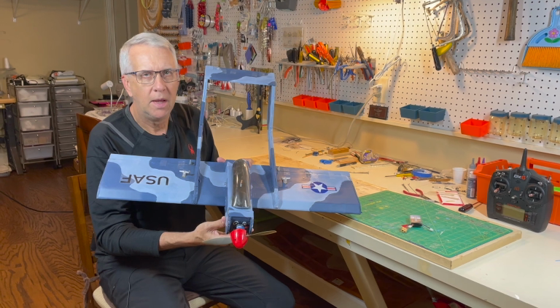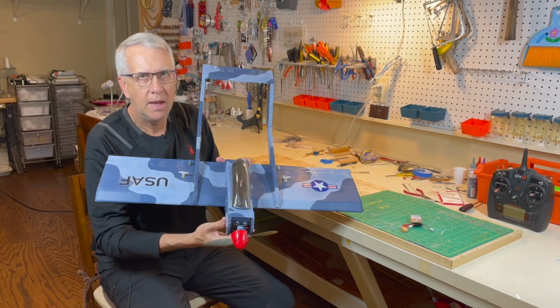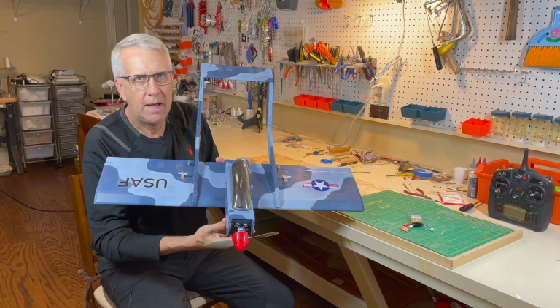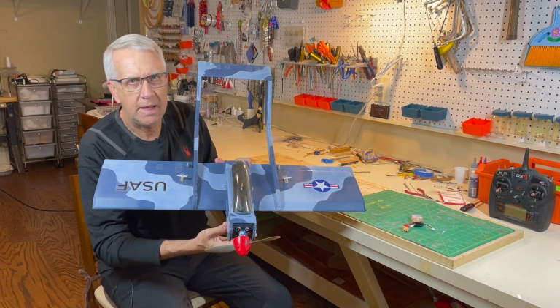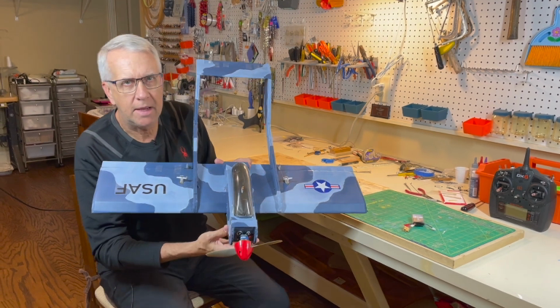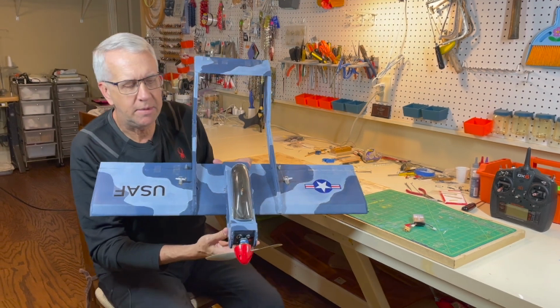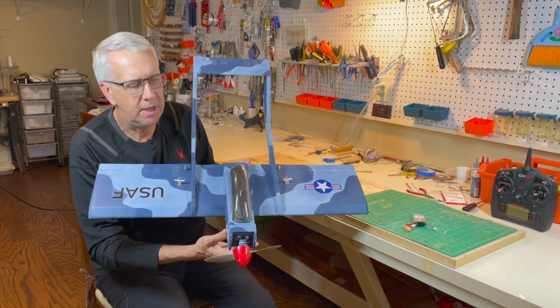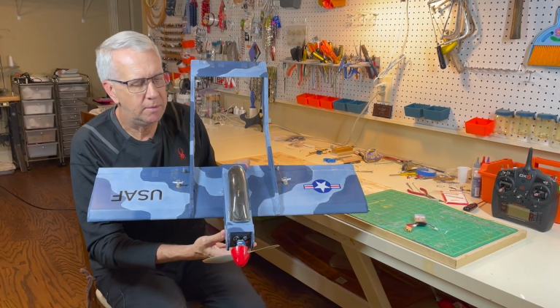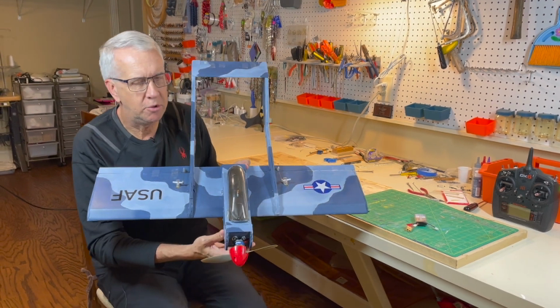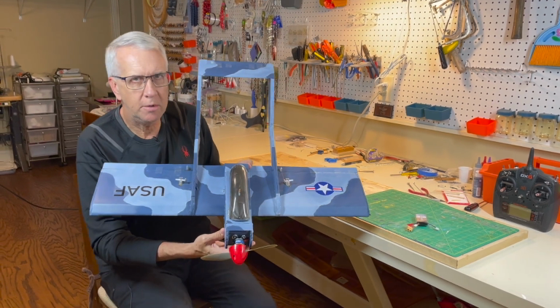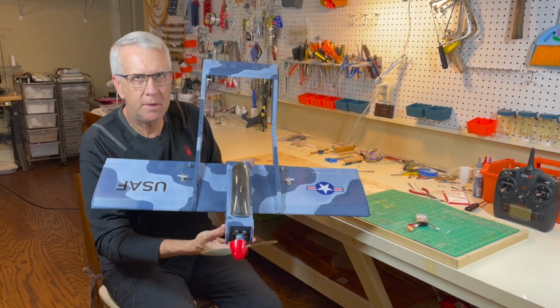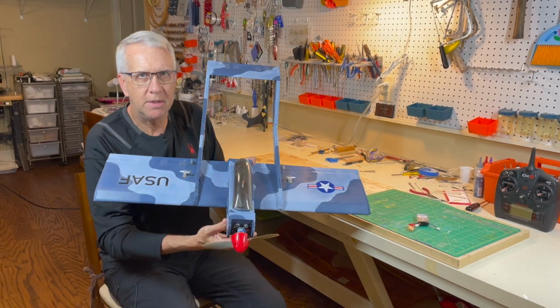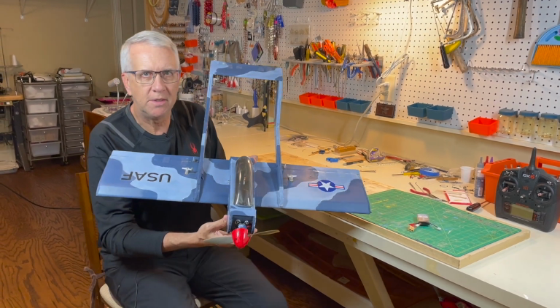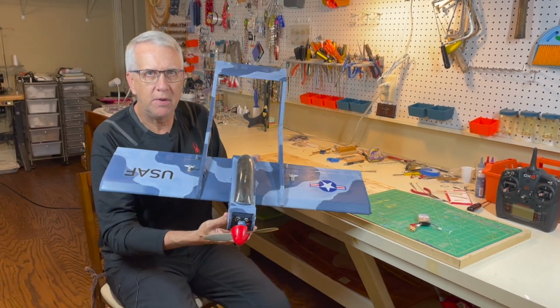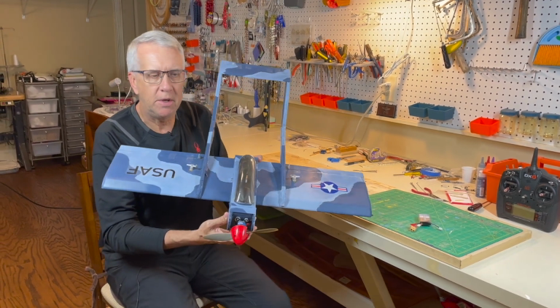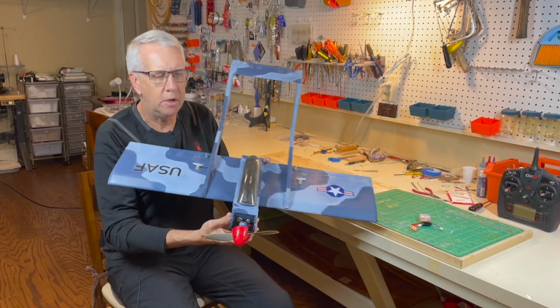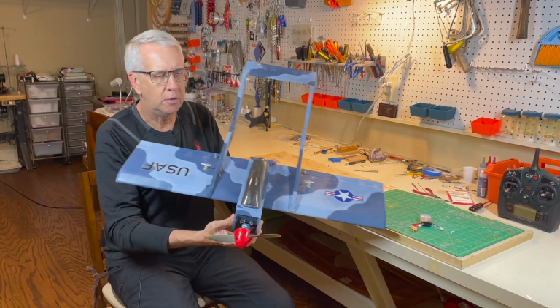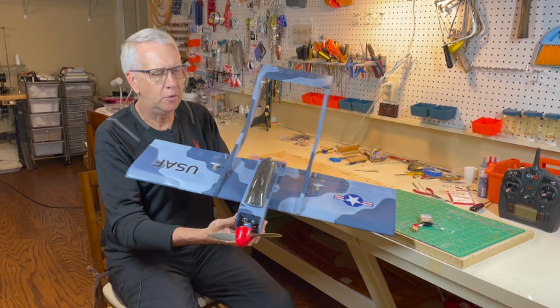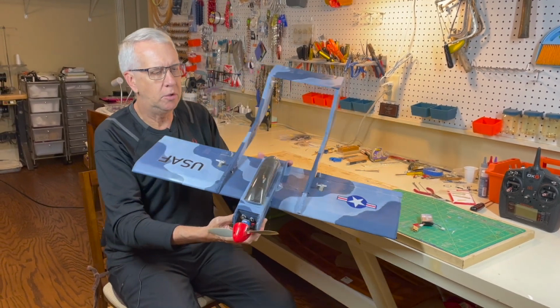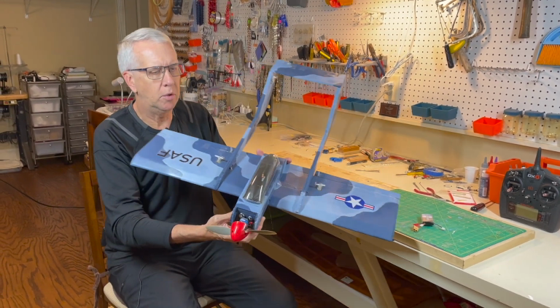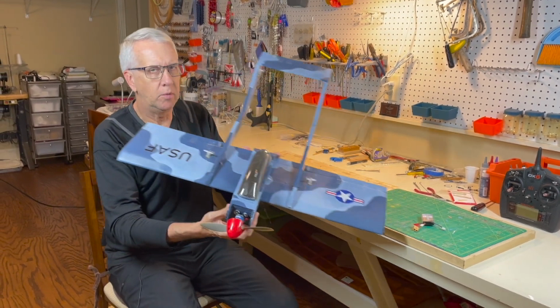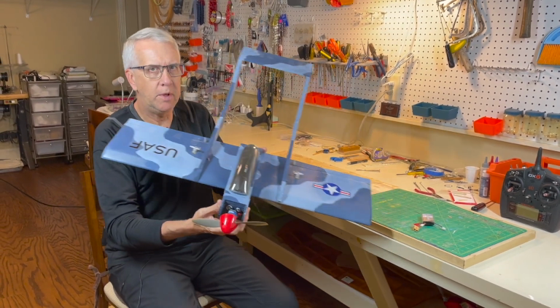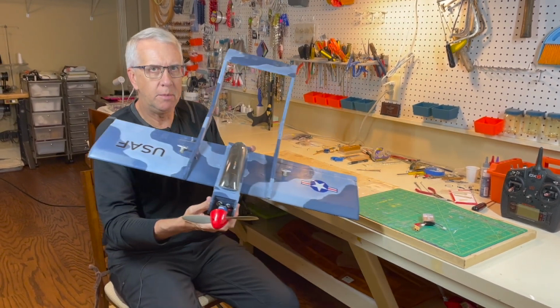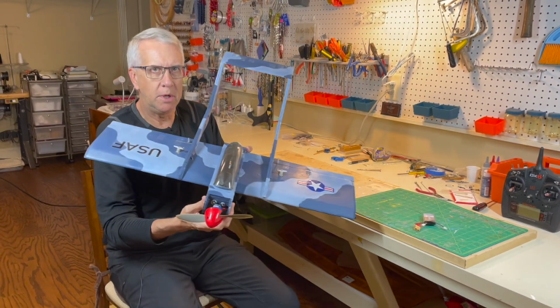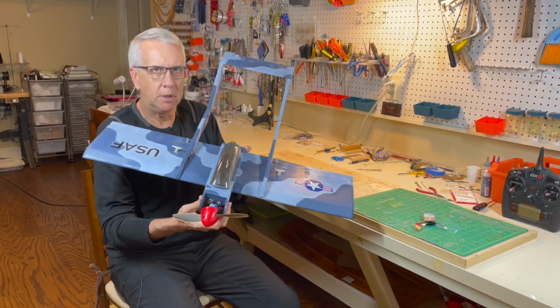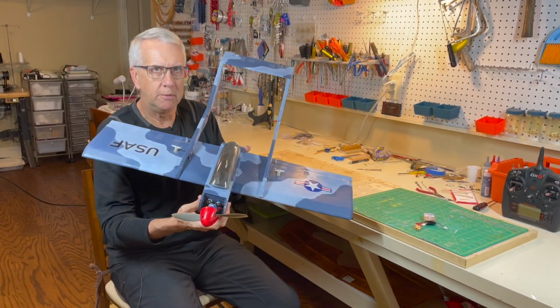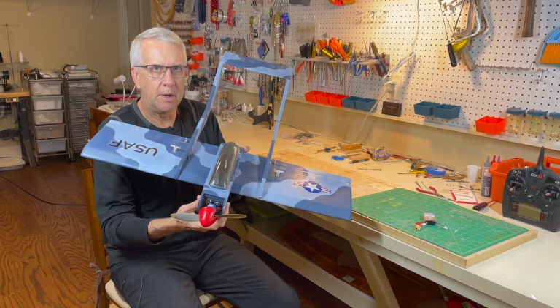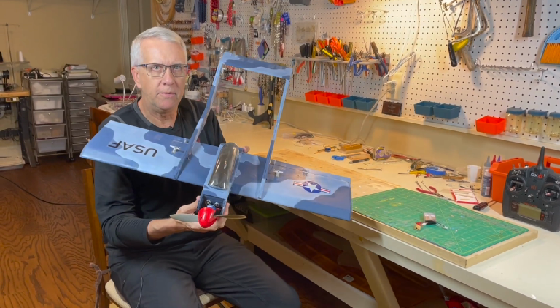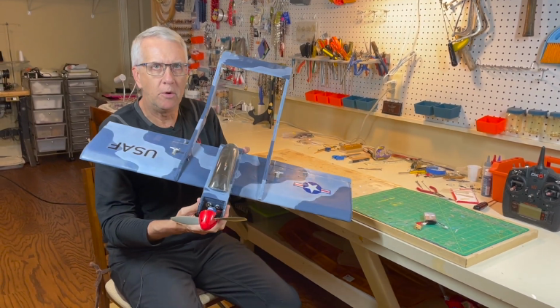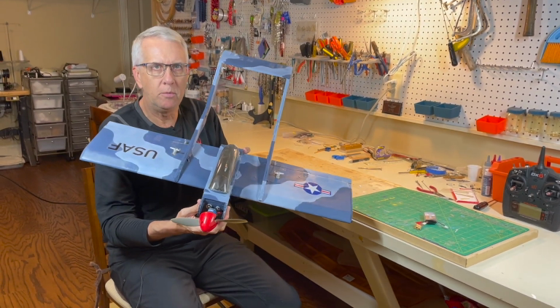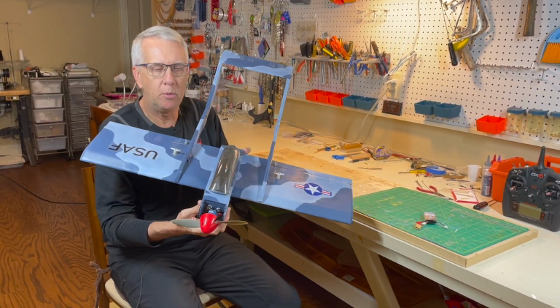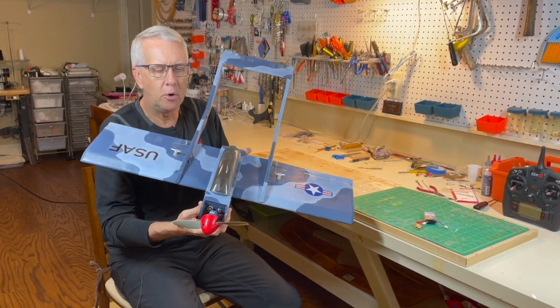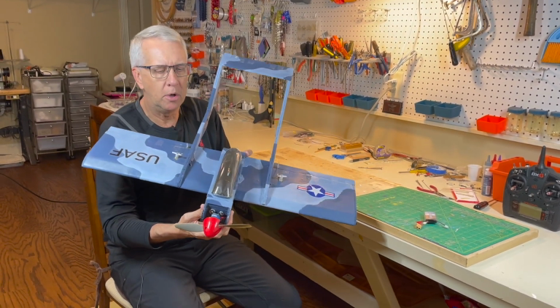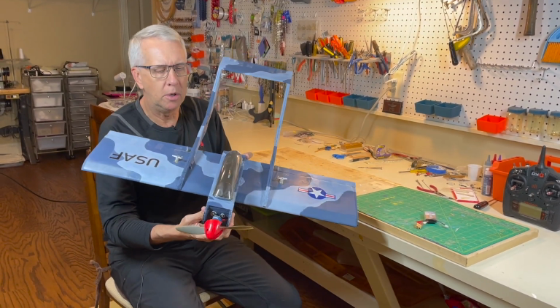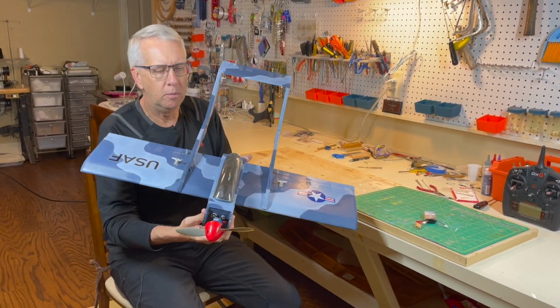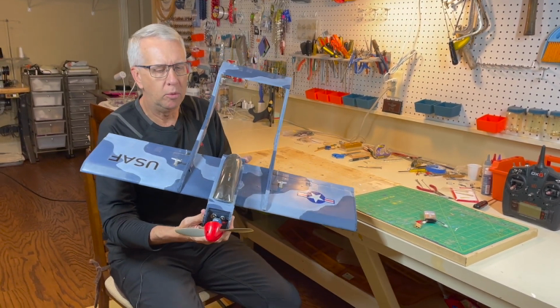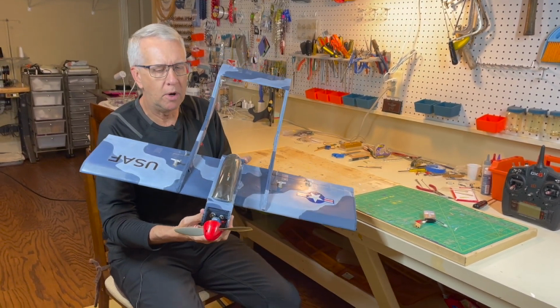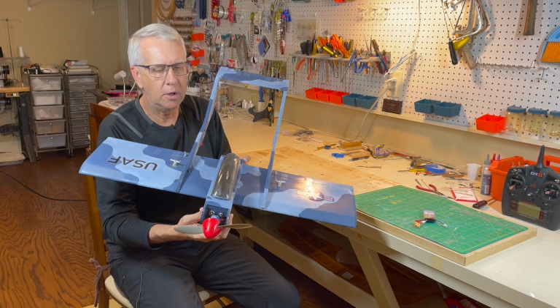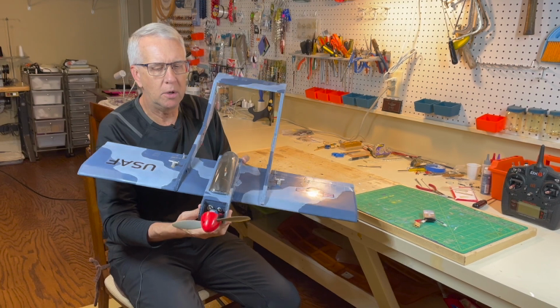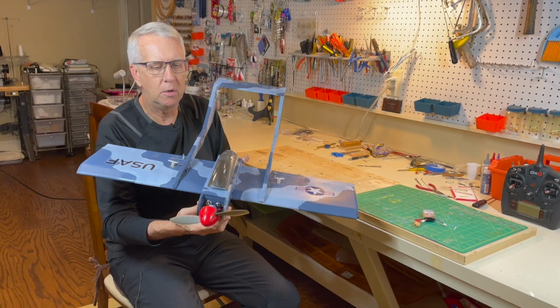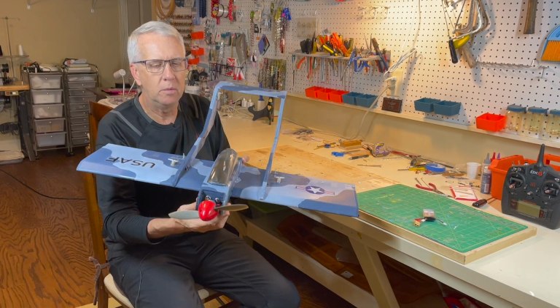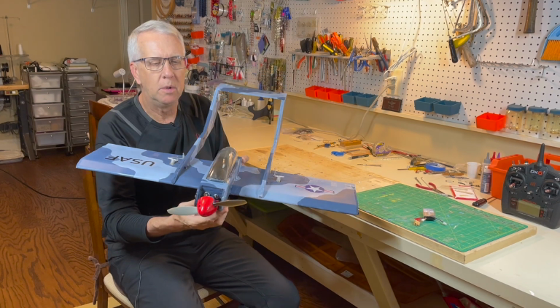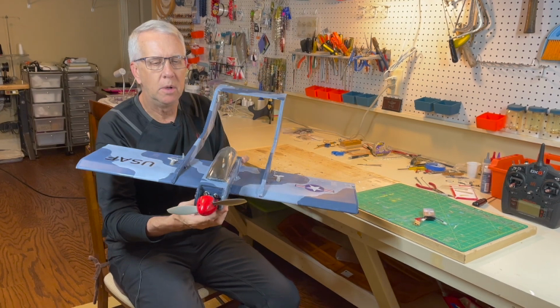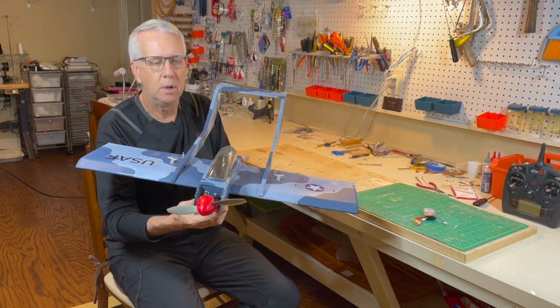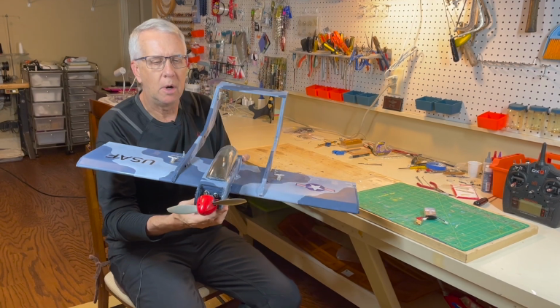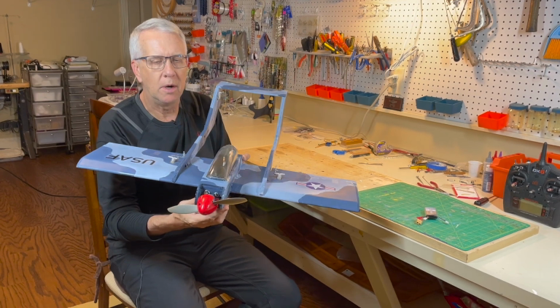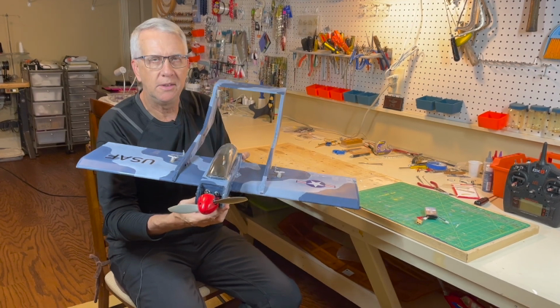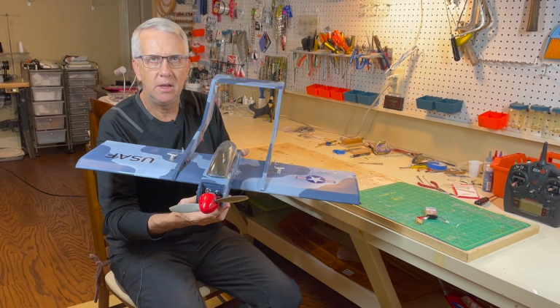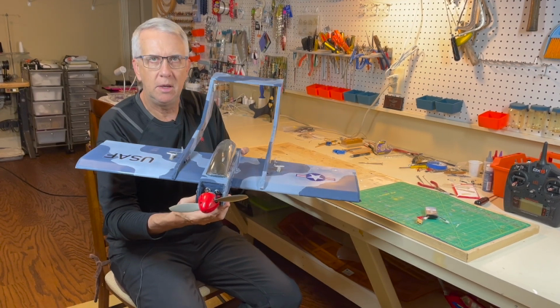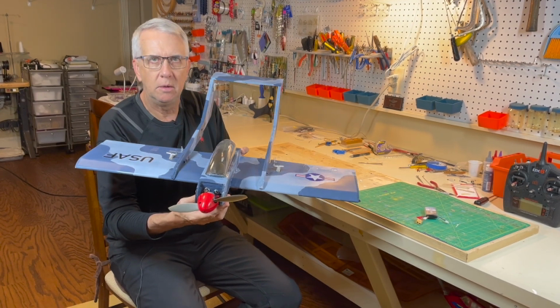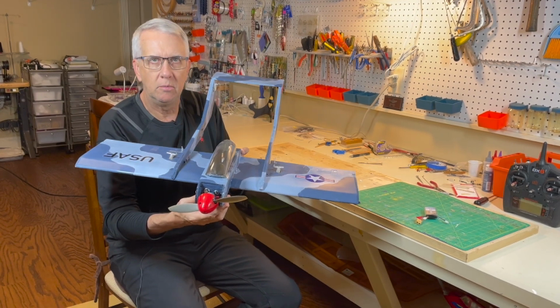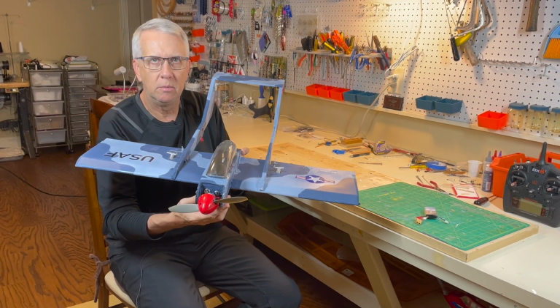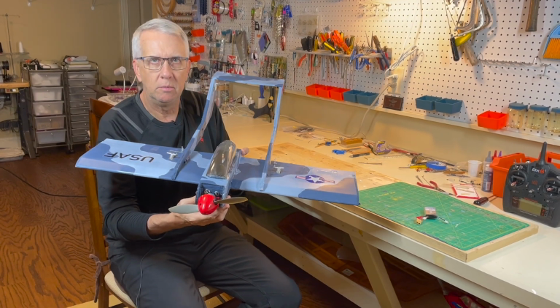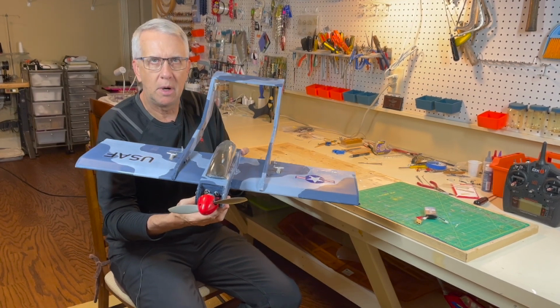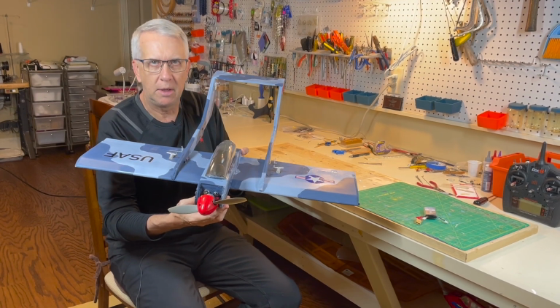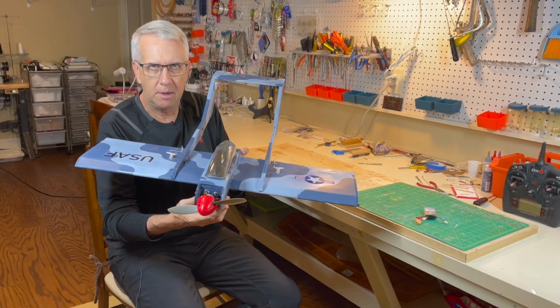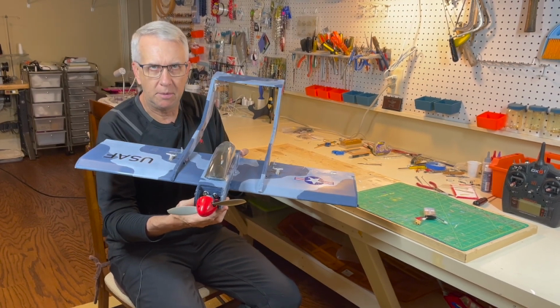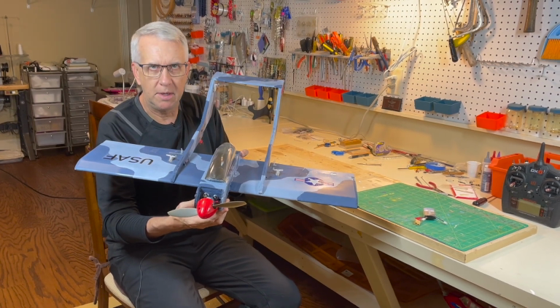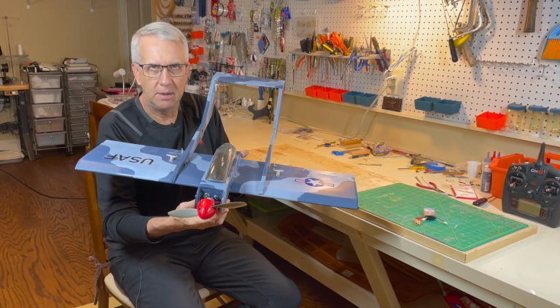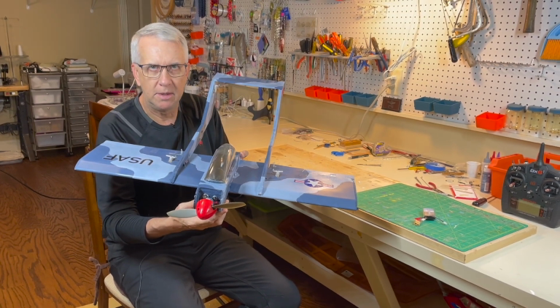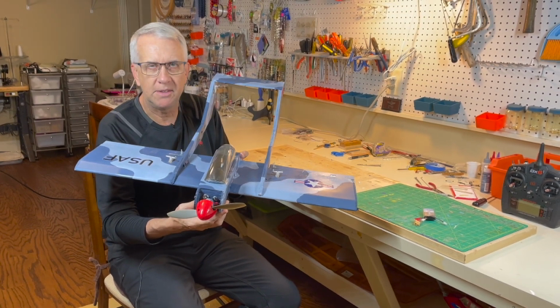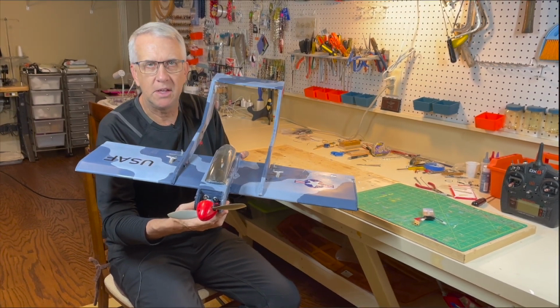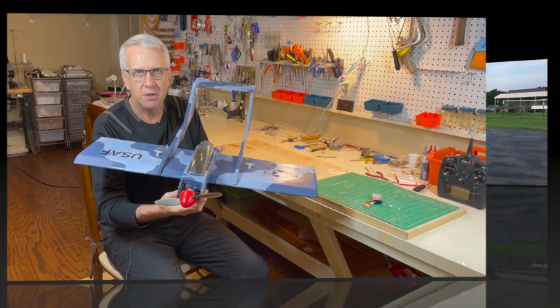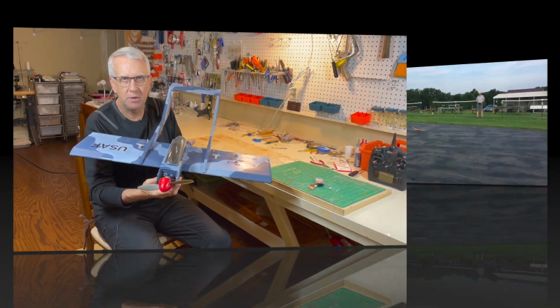Hi, I'm Tim. Join me in this video to do a rebuild of my foam board Bronco RC model airplane. Let's get to it.